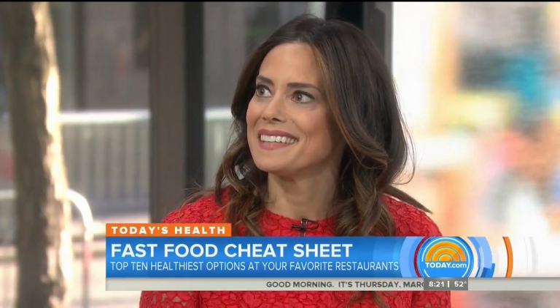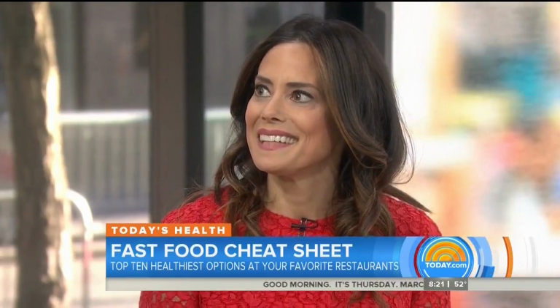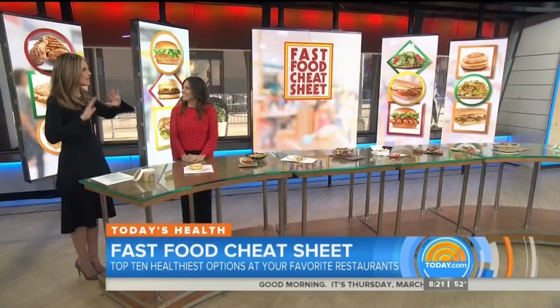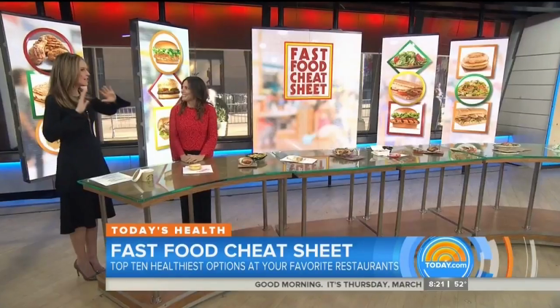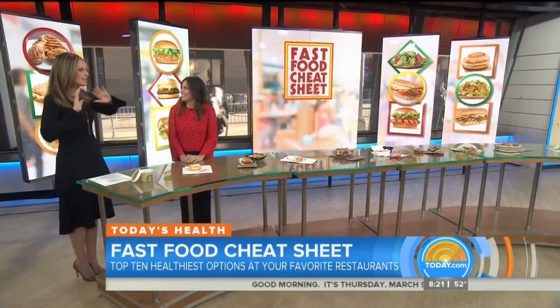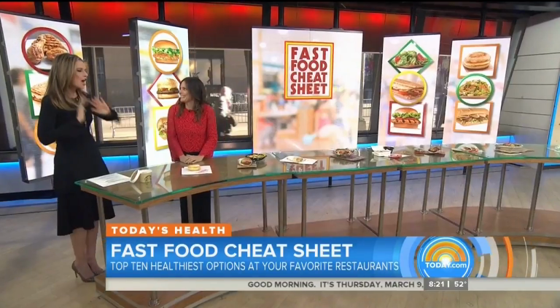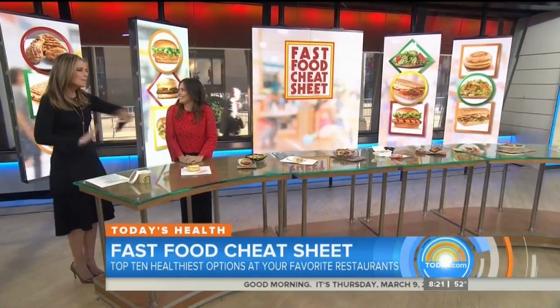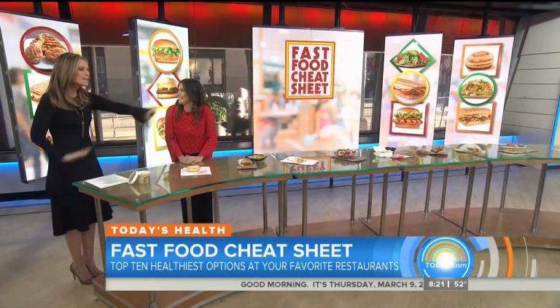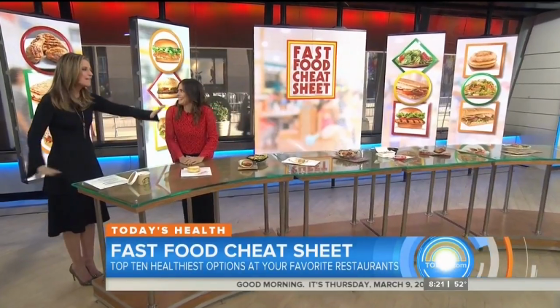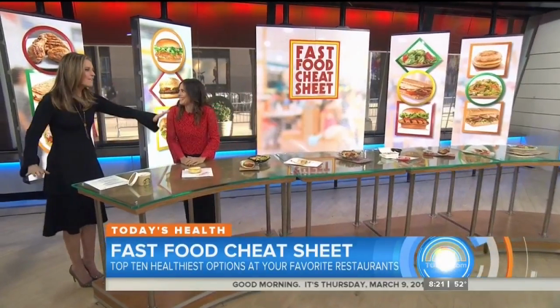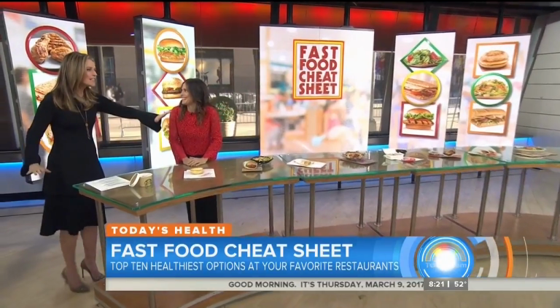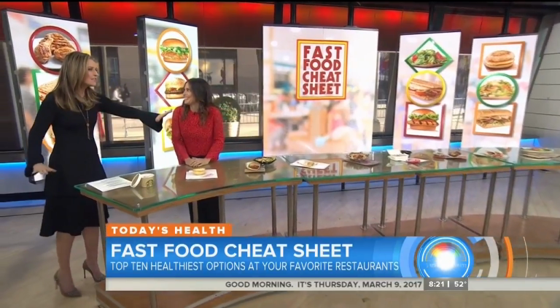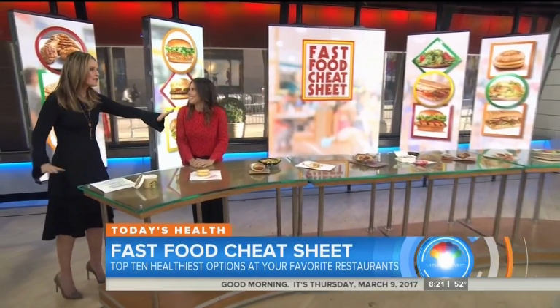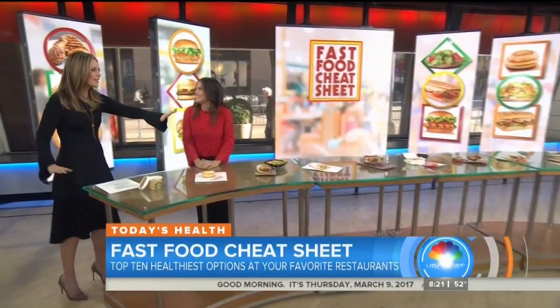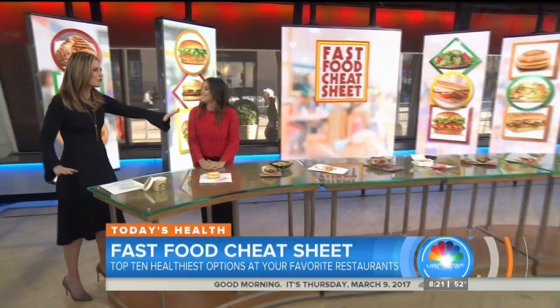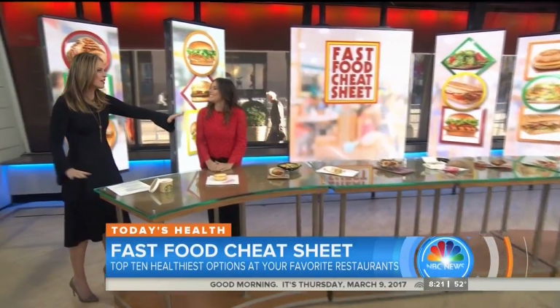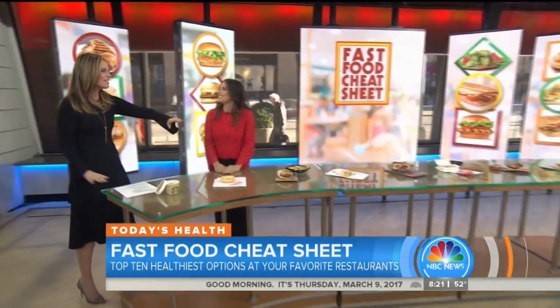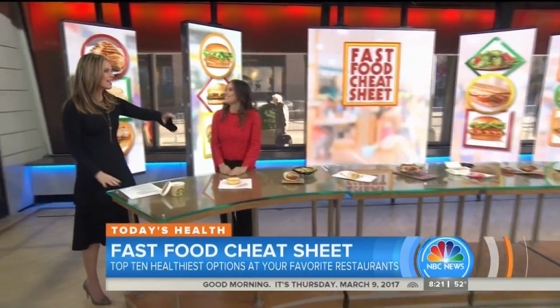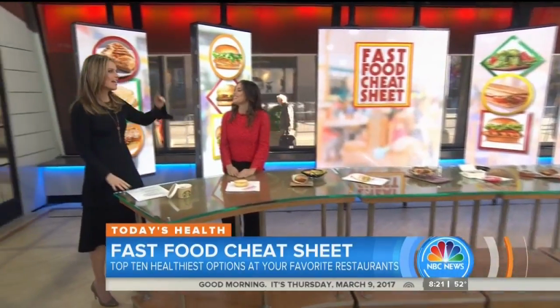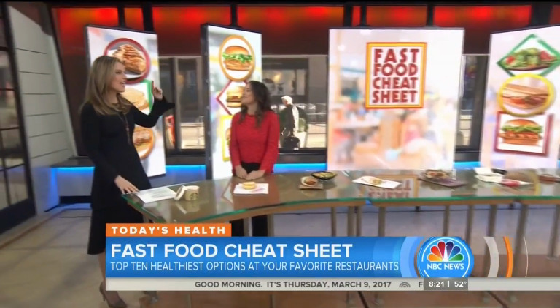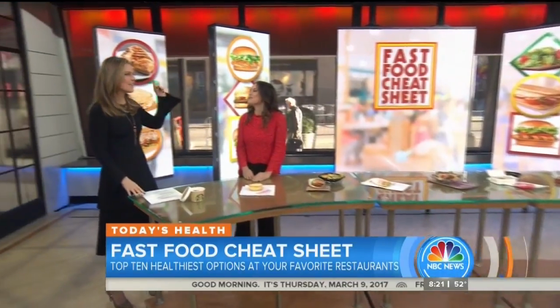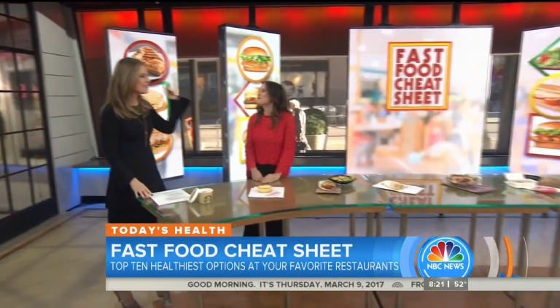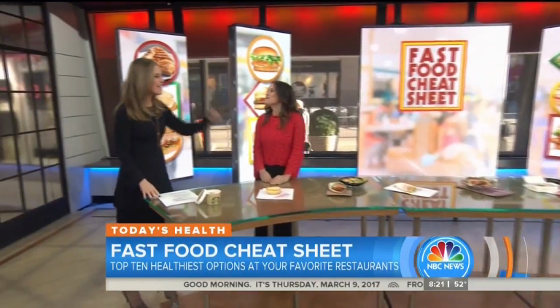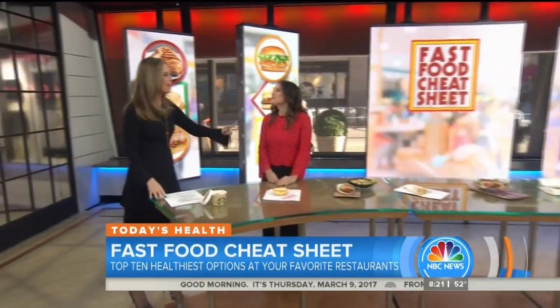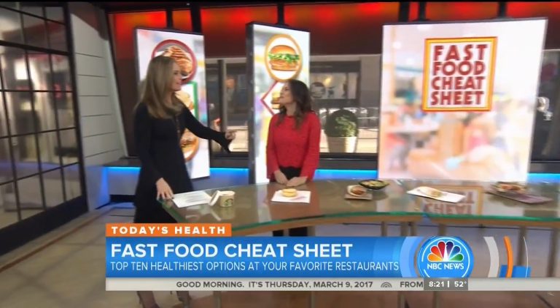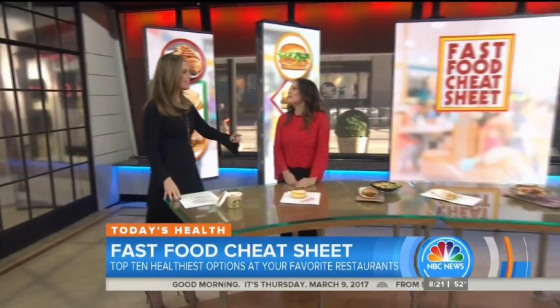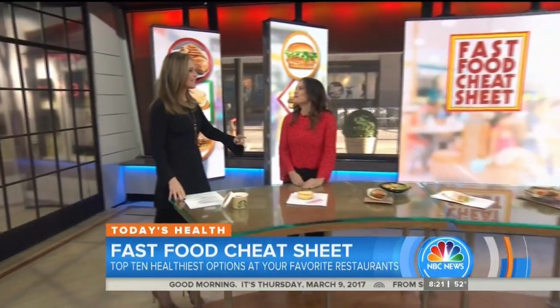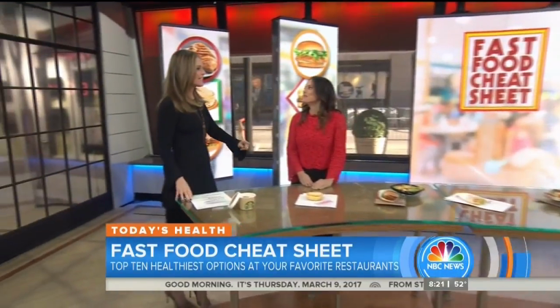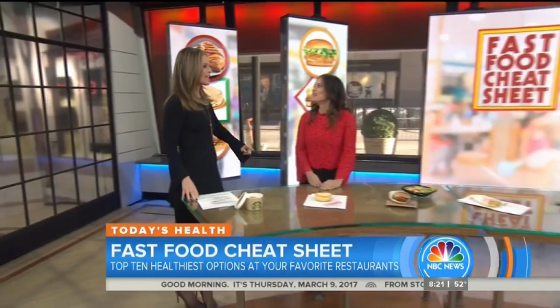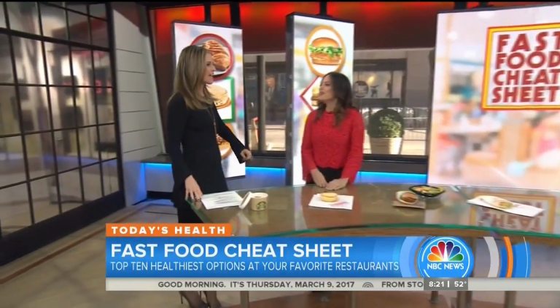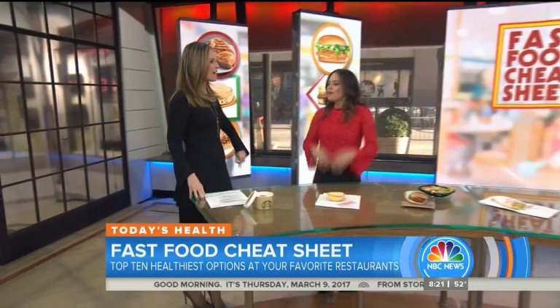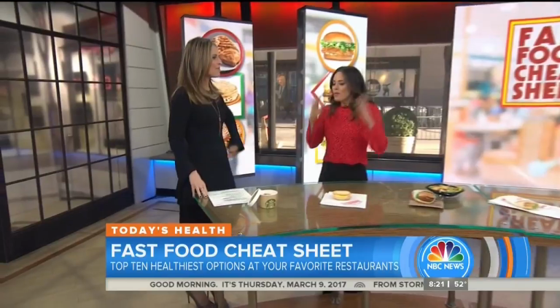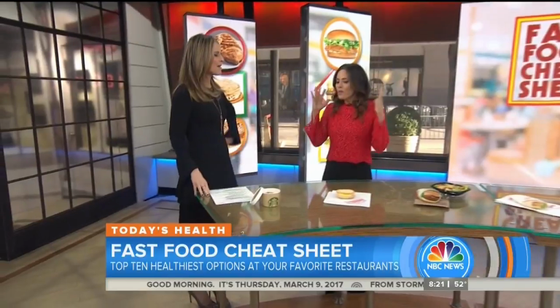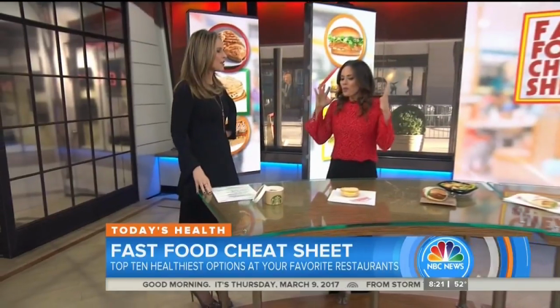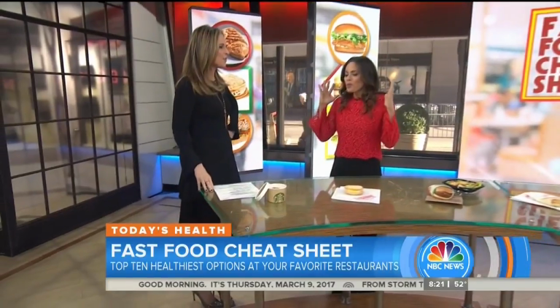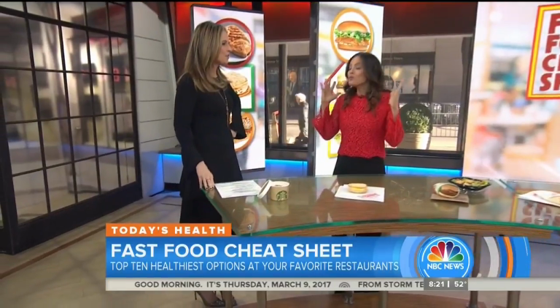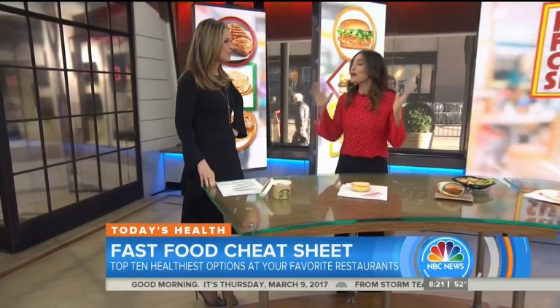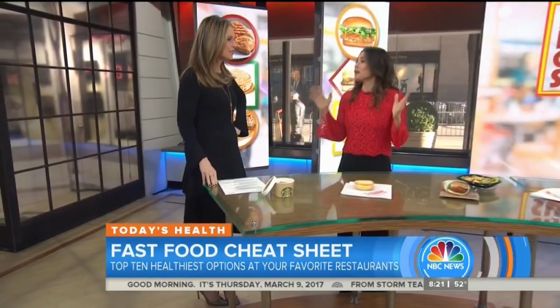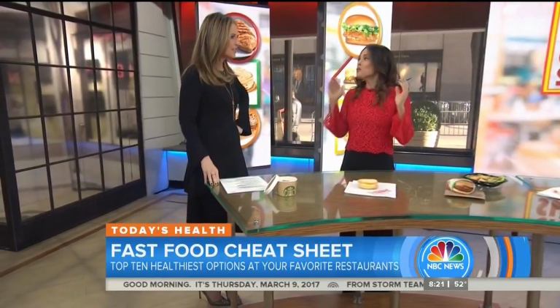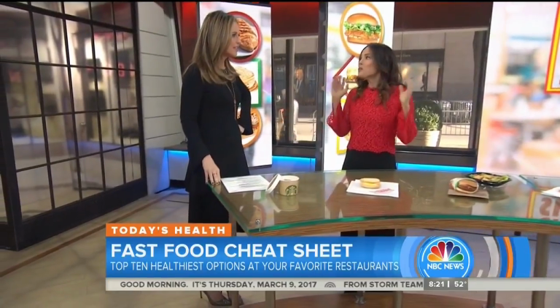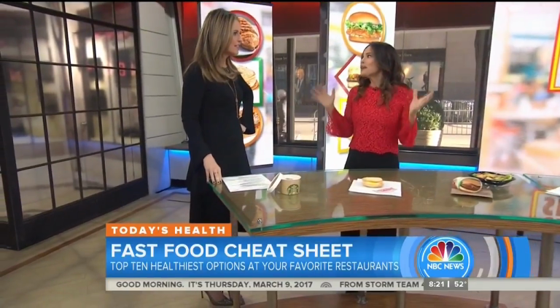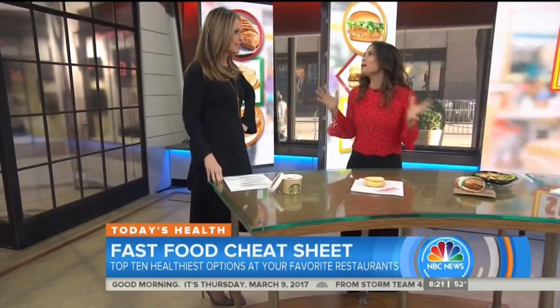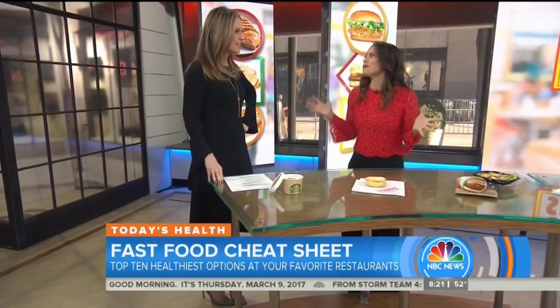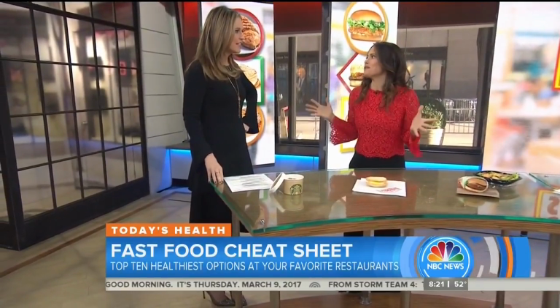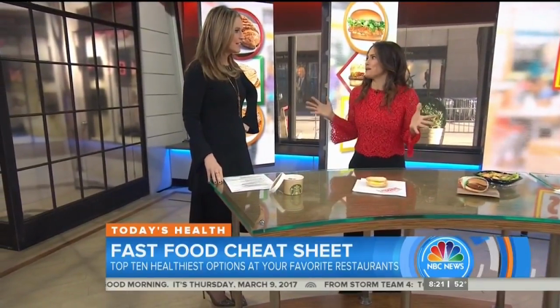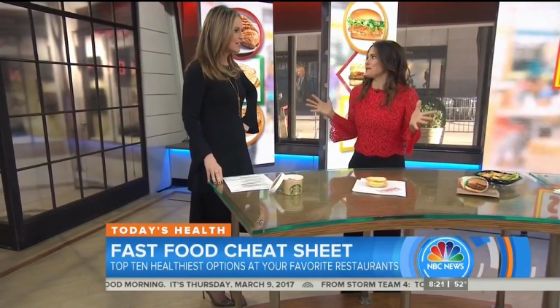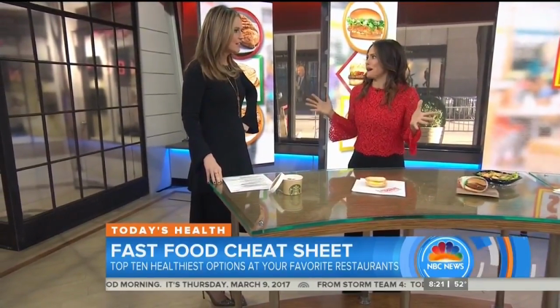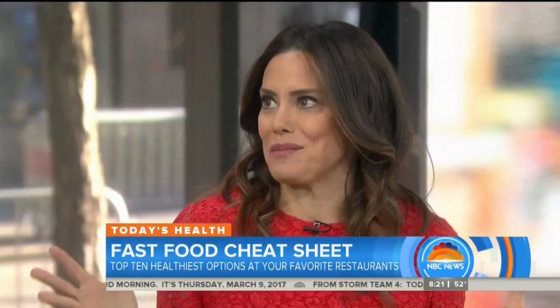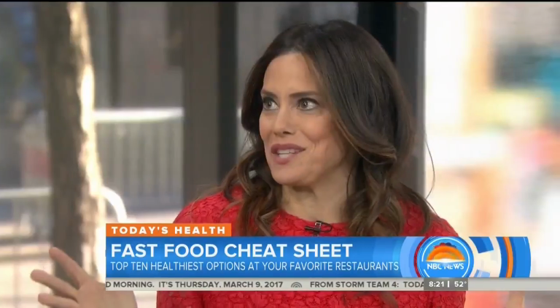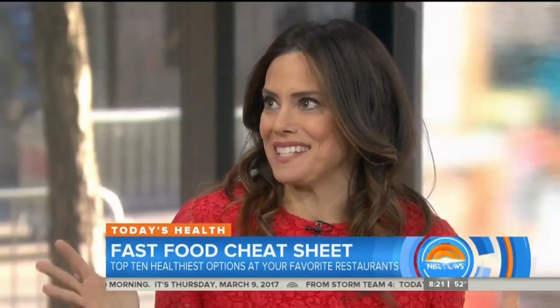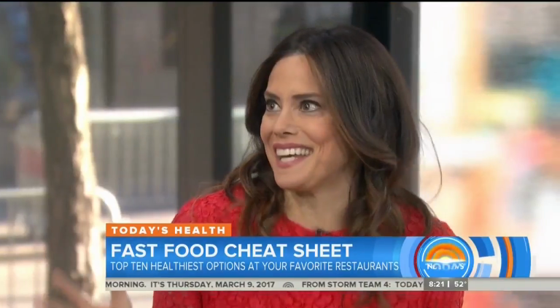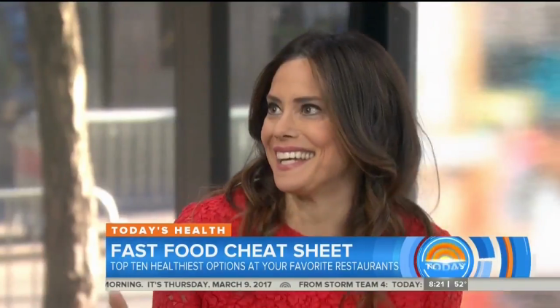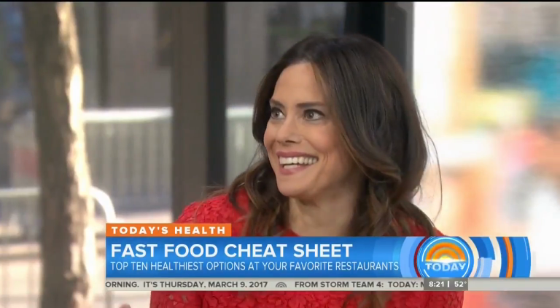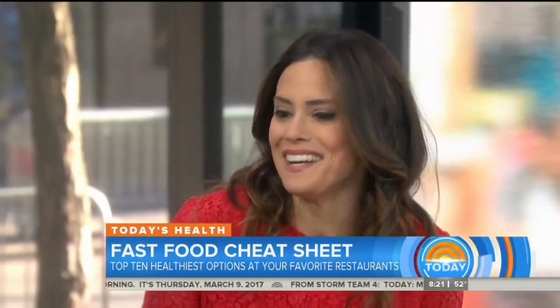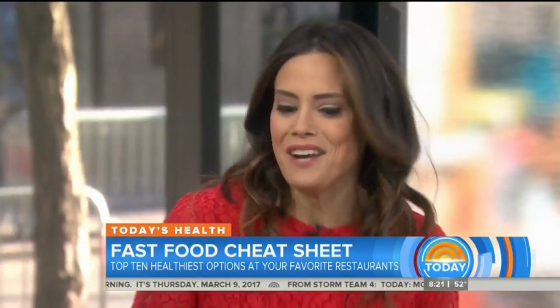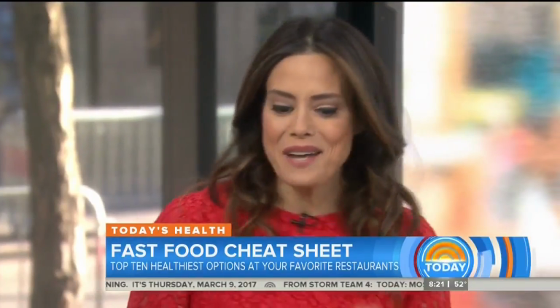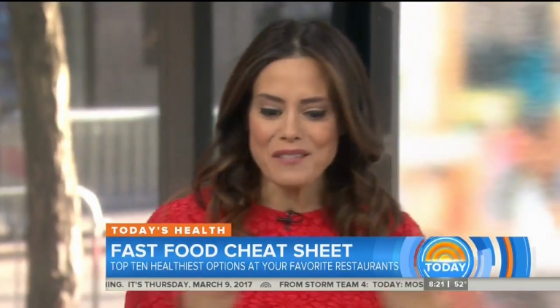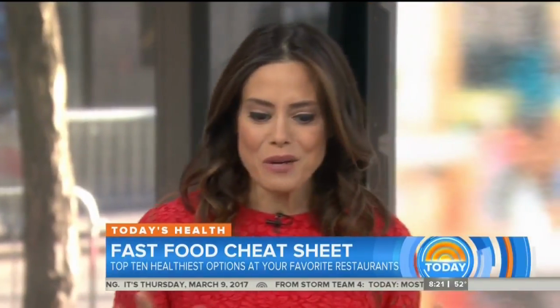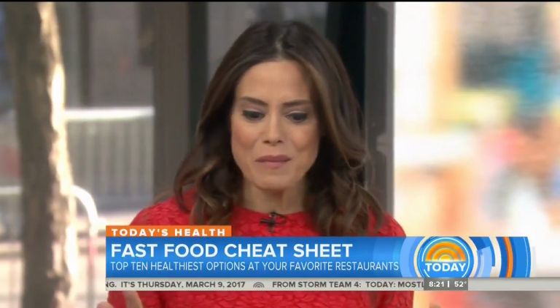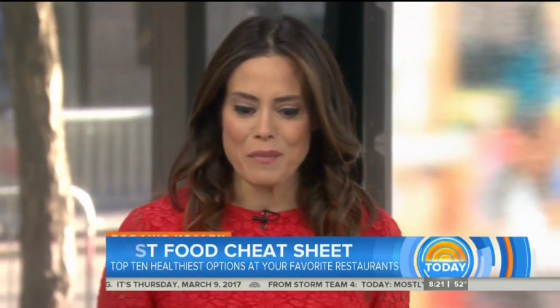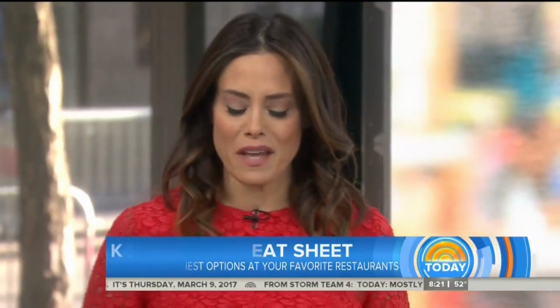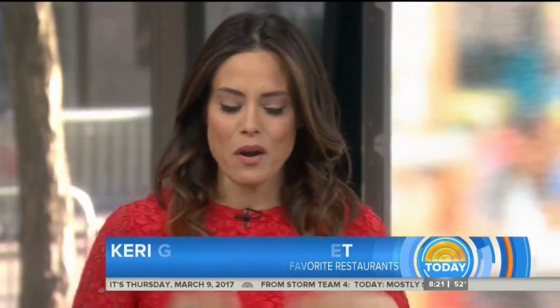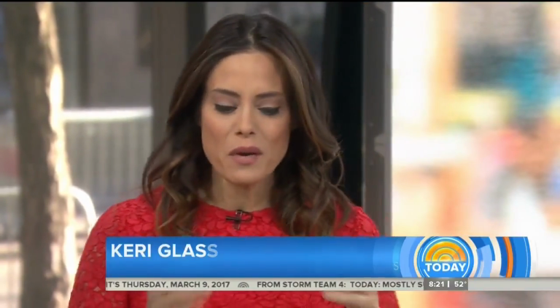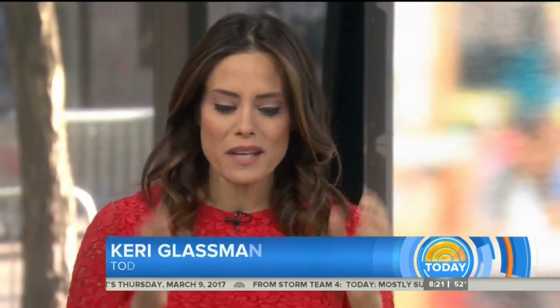These are the top 10 fast food restaurants and the healthiest thing to get on the menu — when you have no other options. We have to remember that.